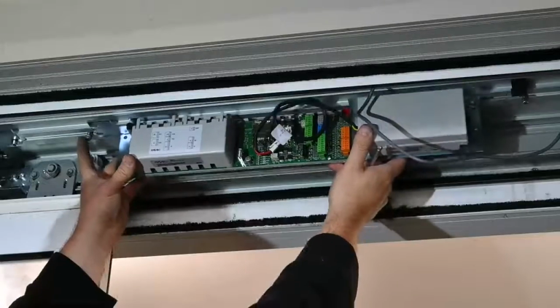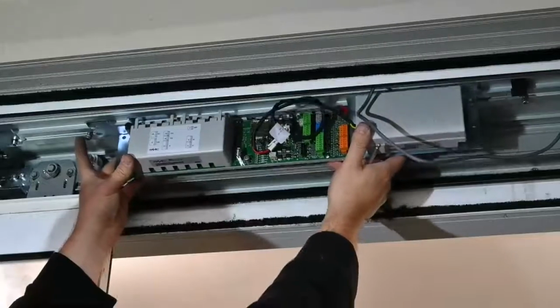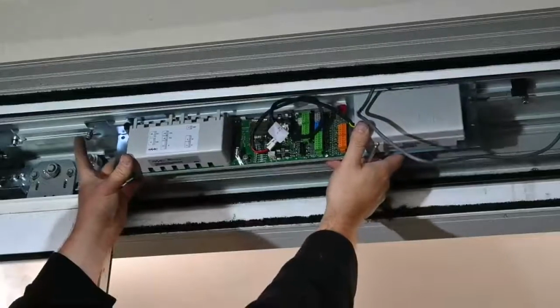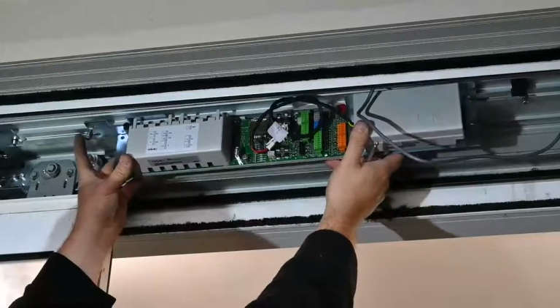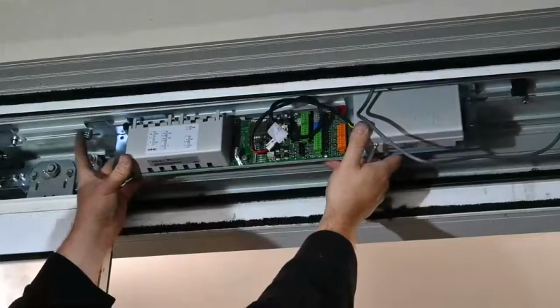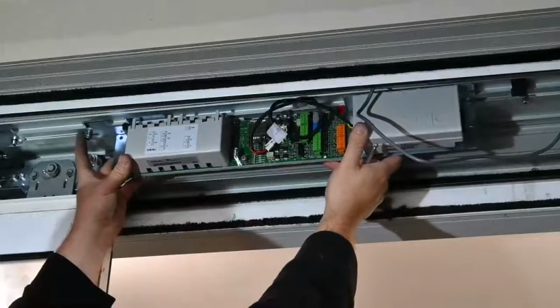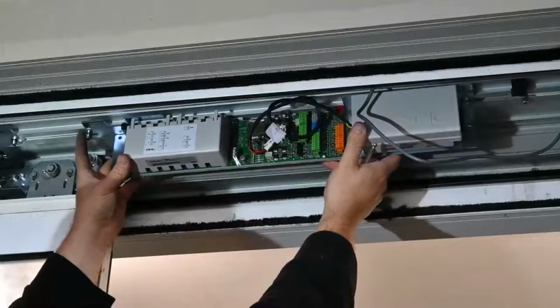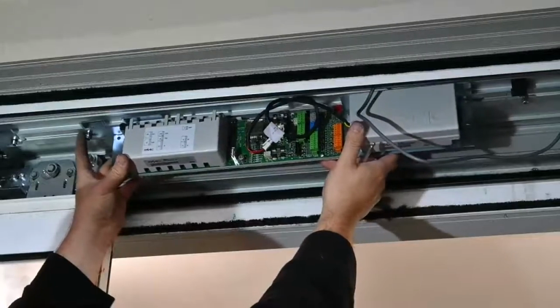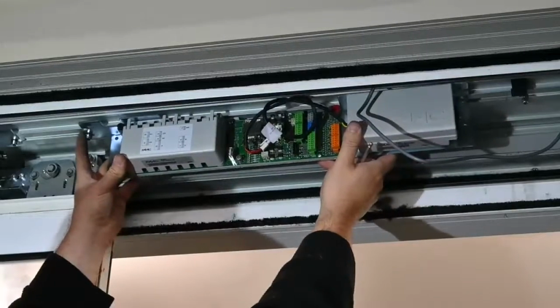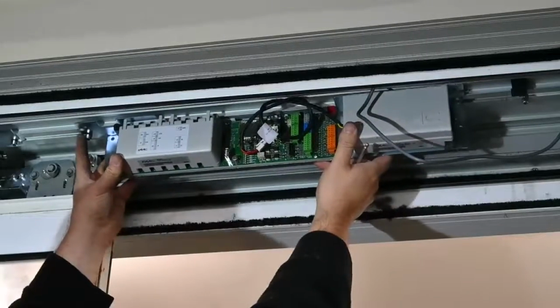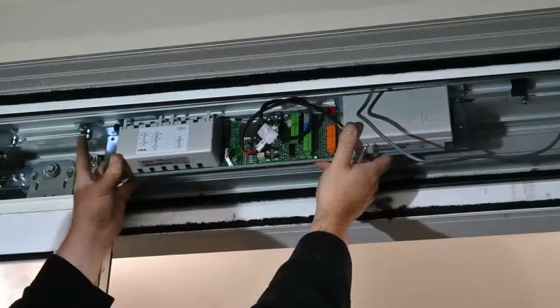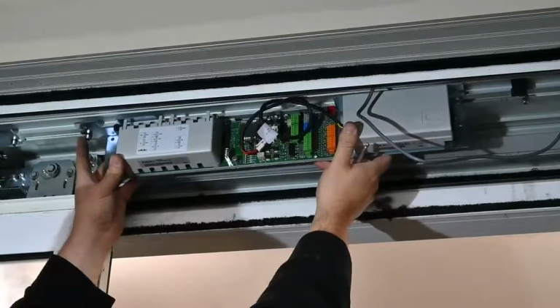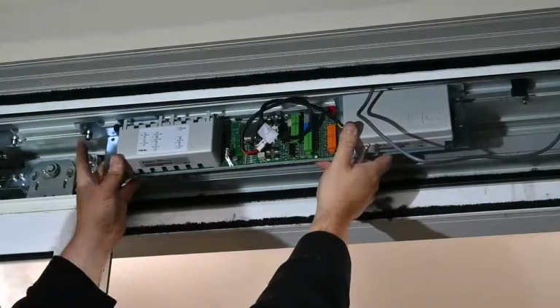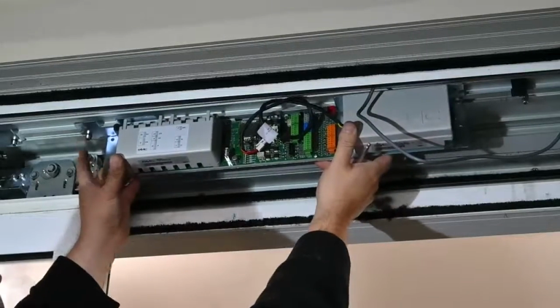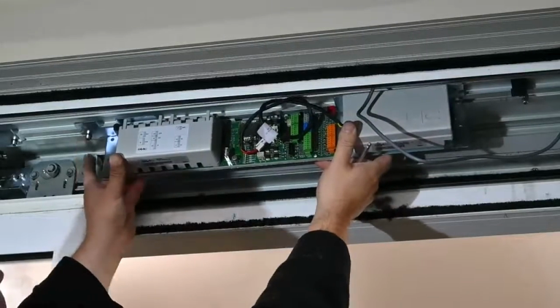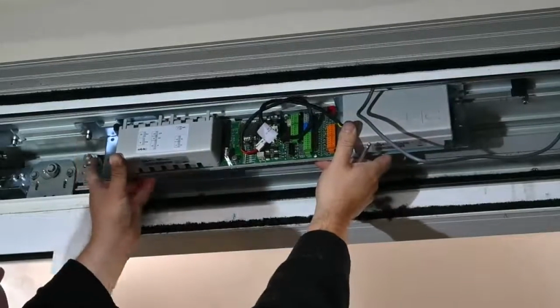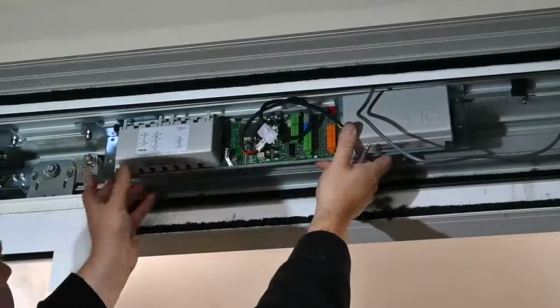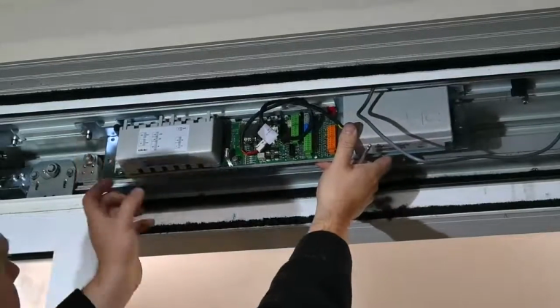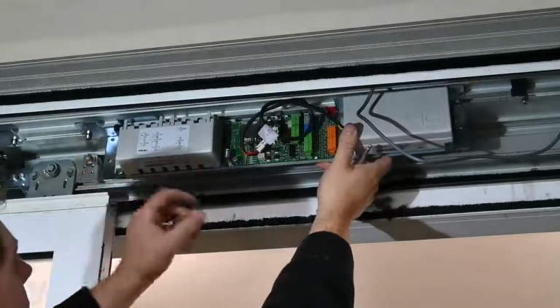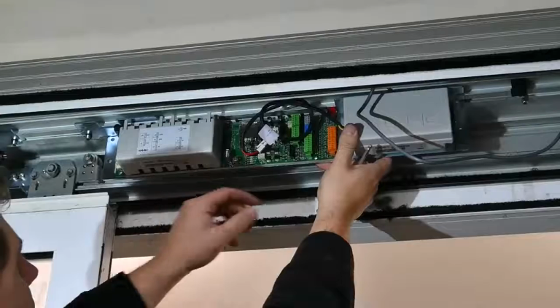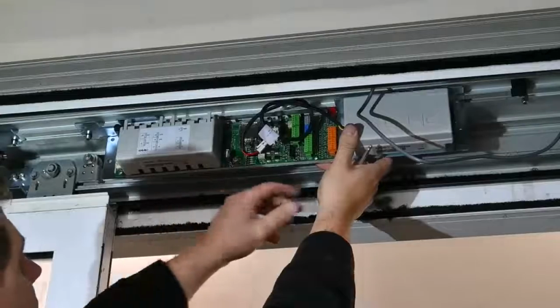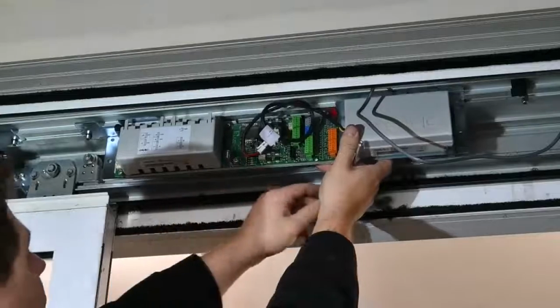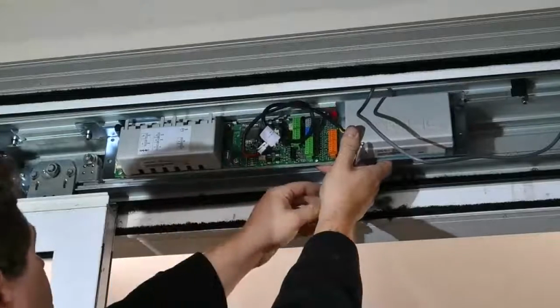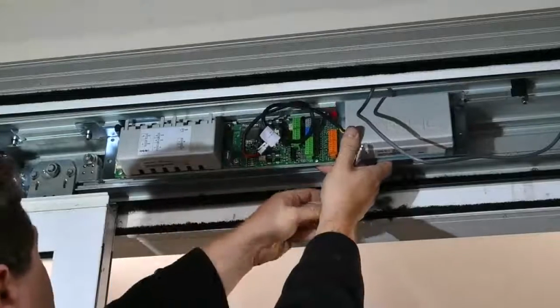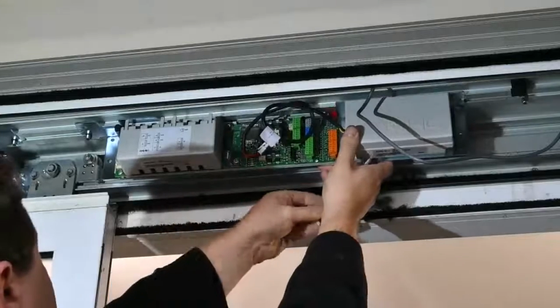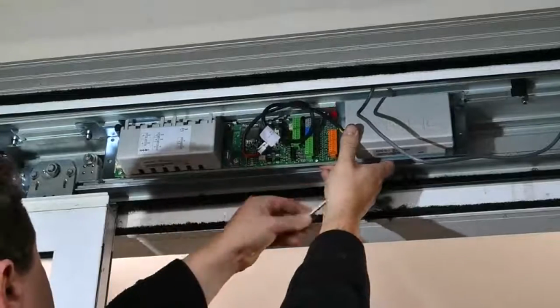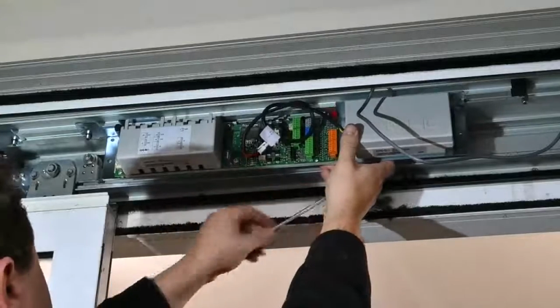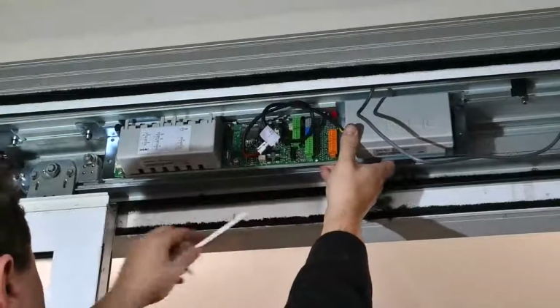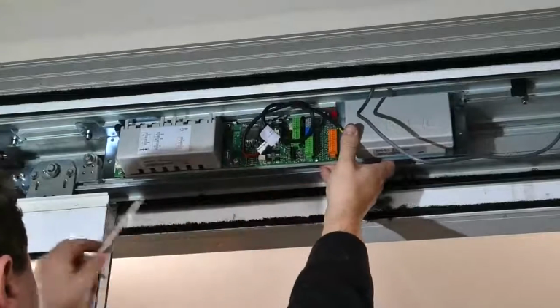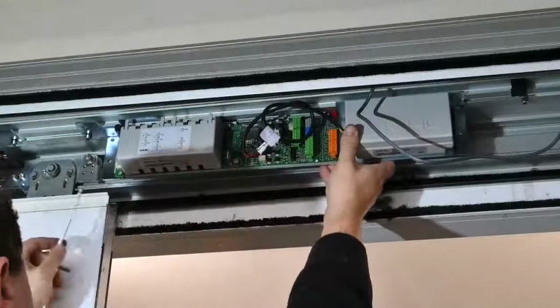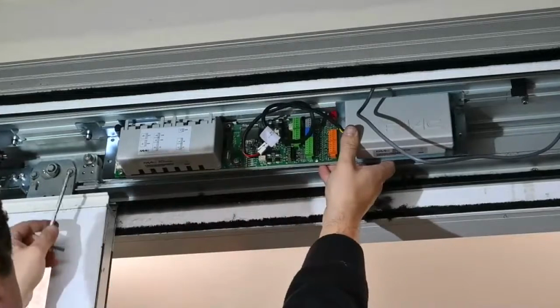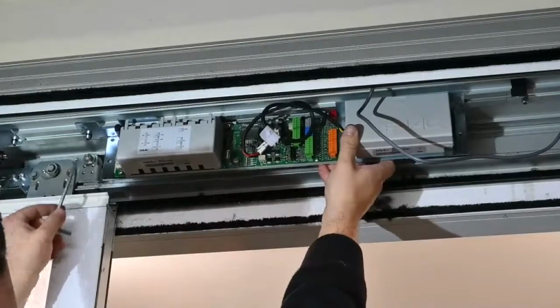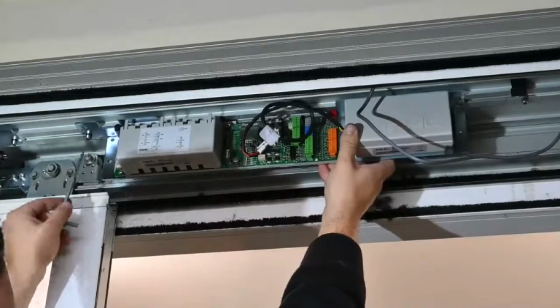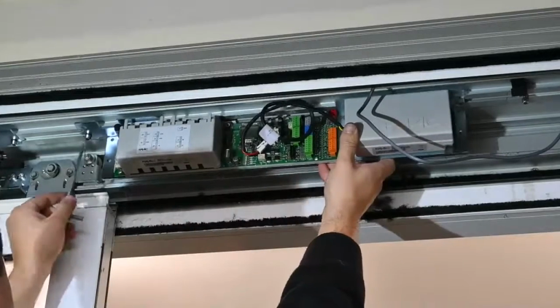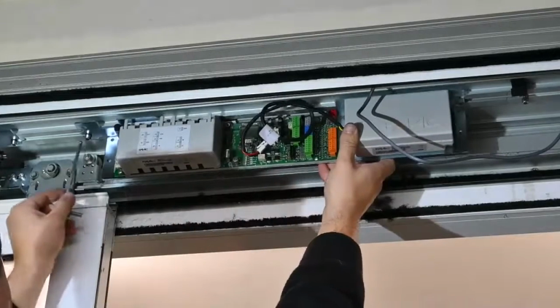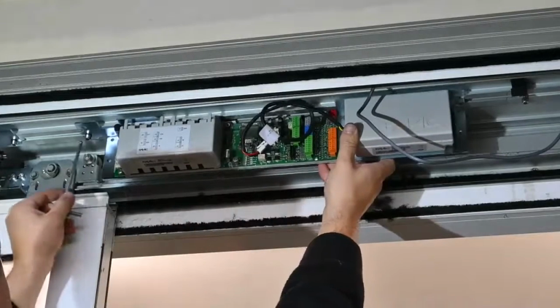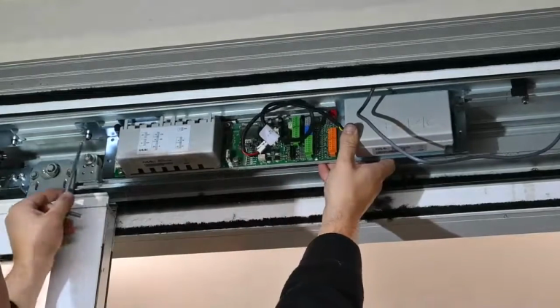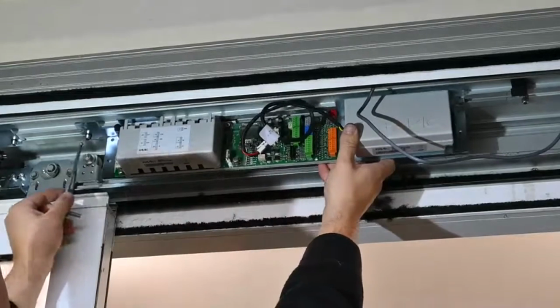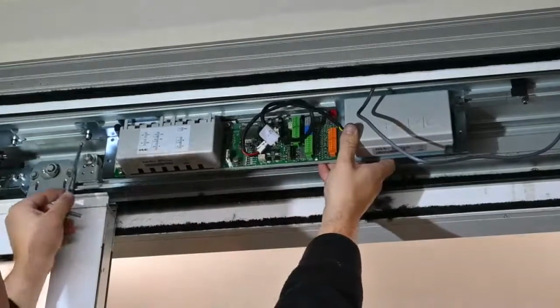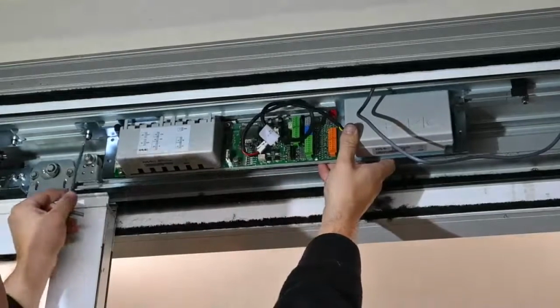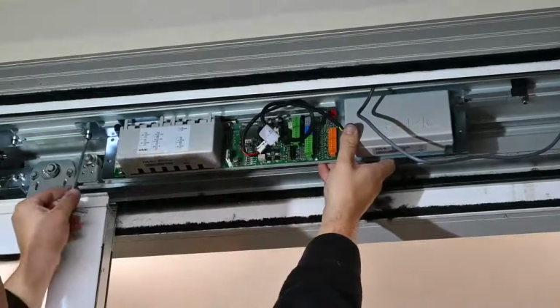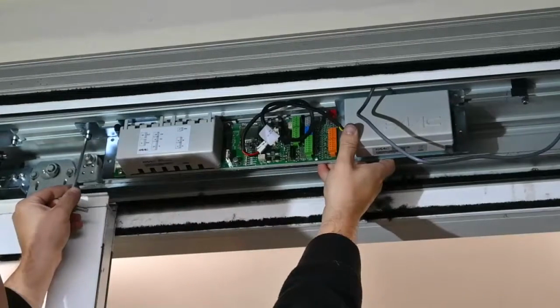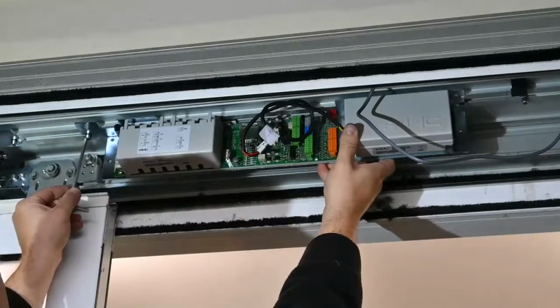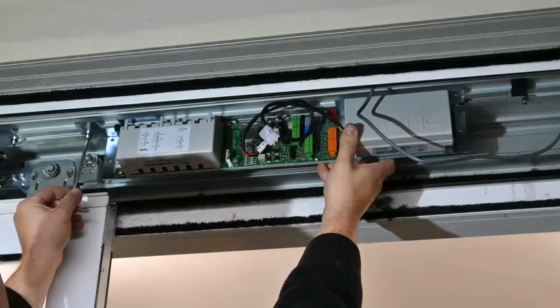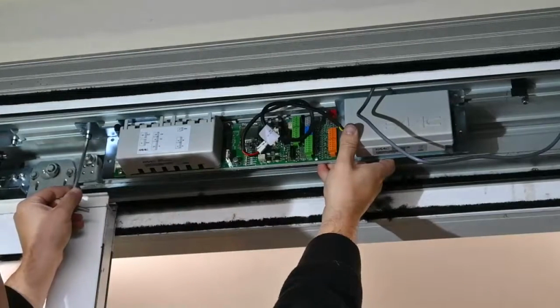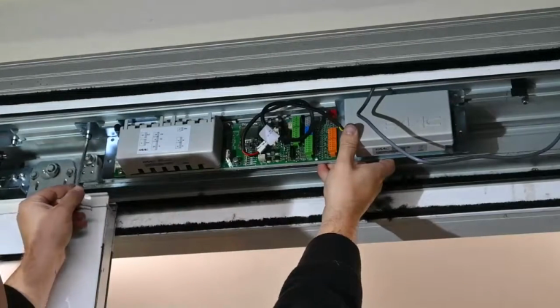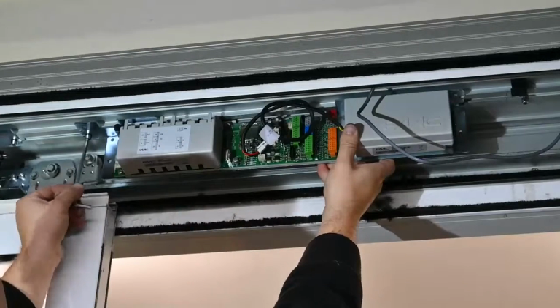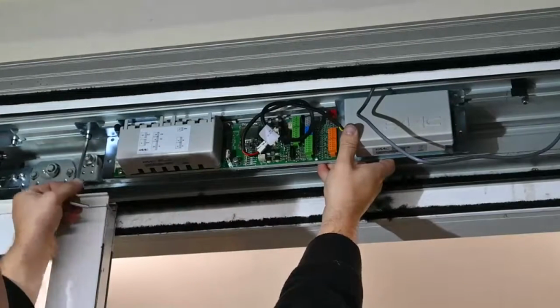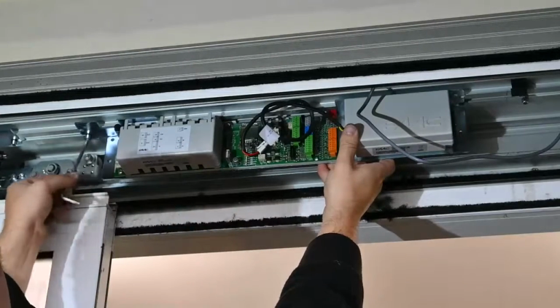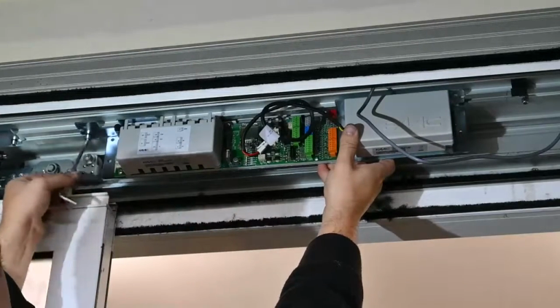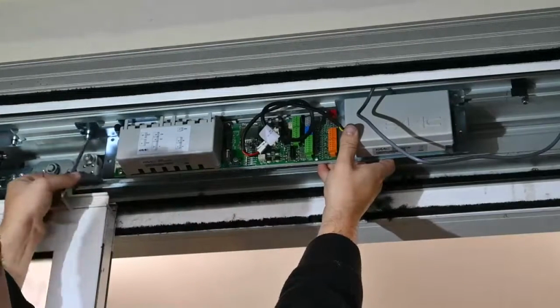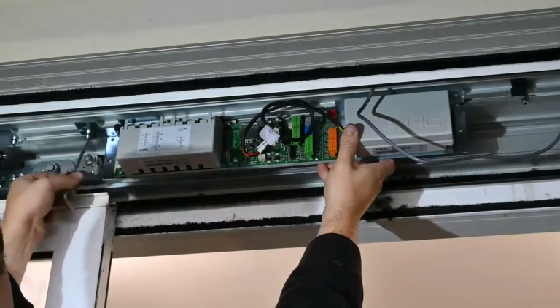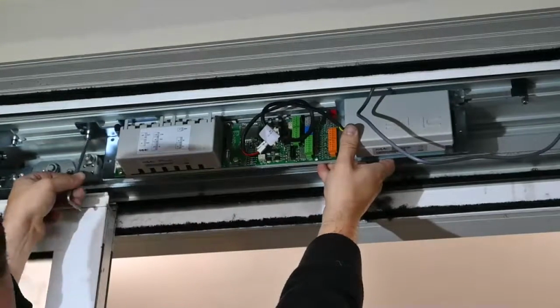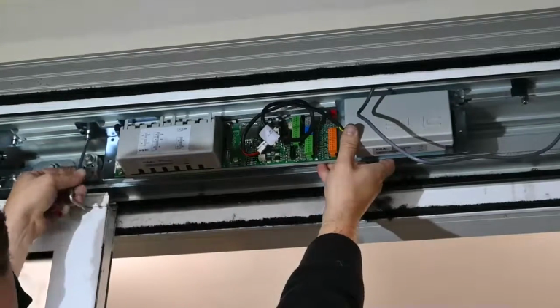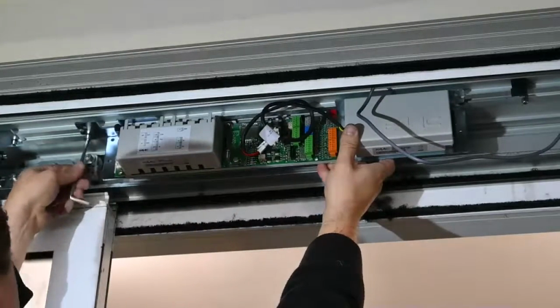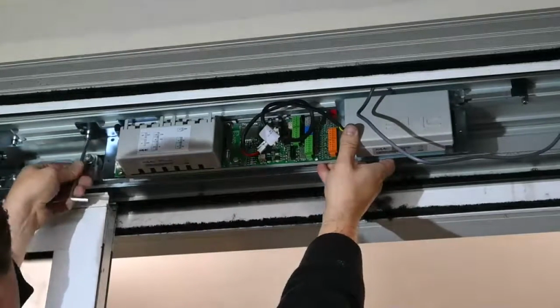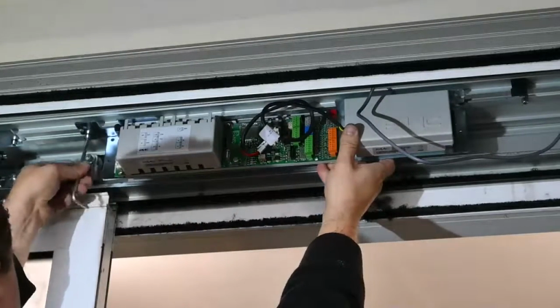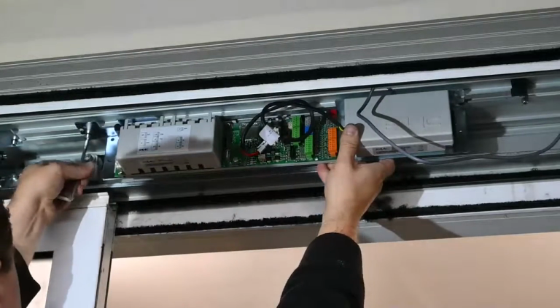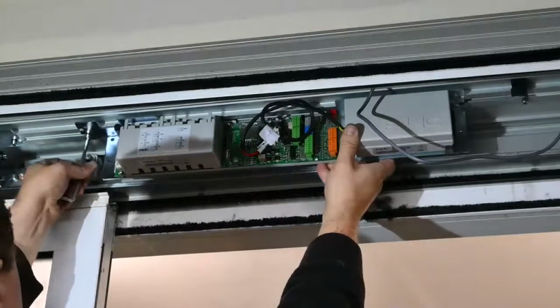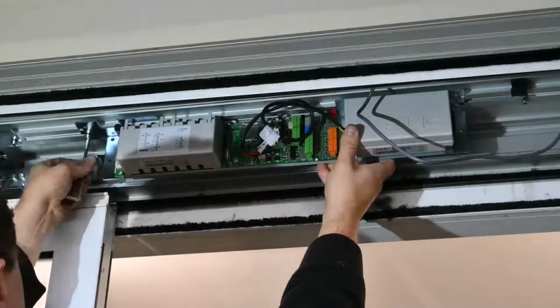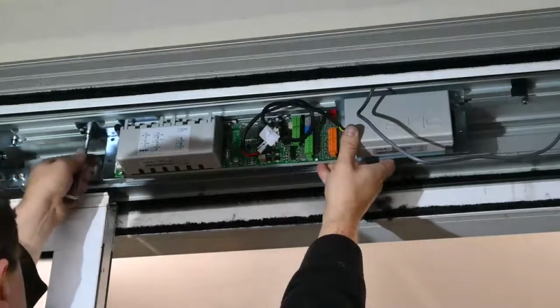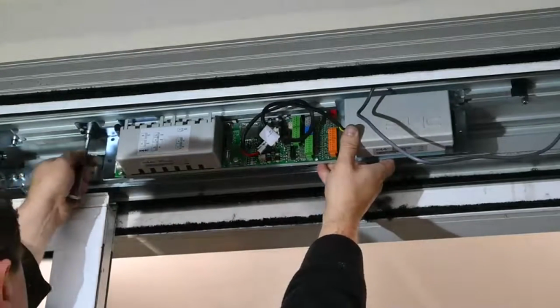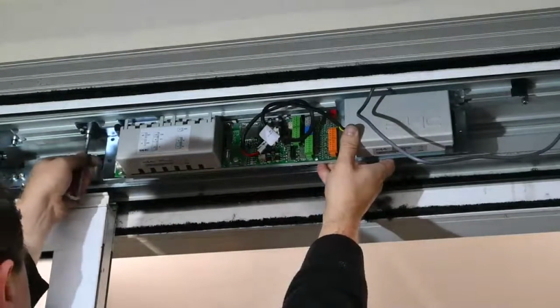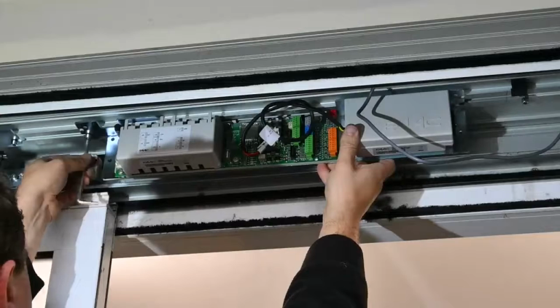You then do the same process for the control board. In this particular case we're able to reuse the existing slides, so we didn't actually need to use our packers.